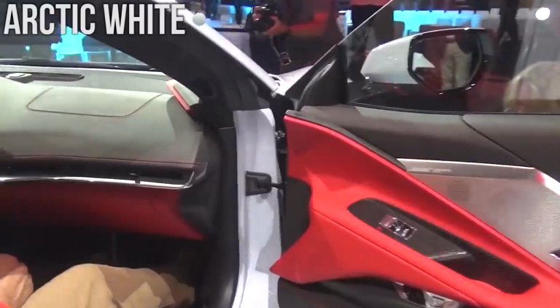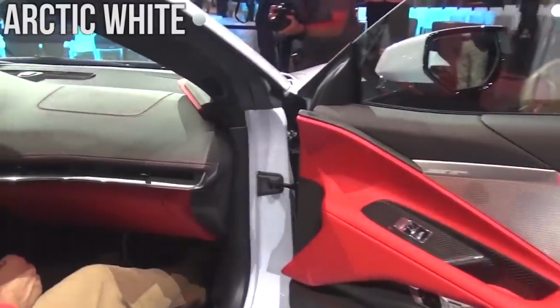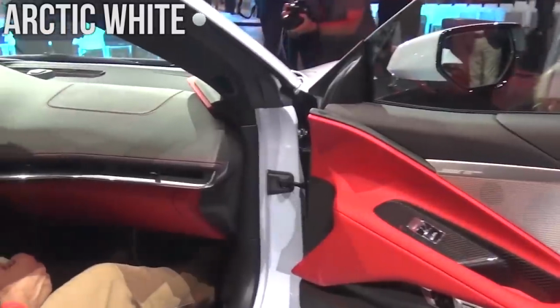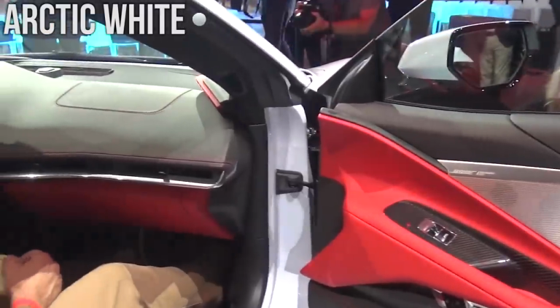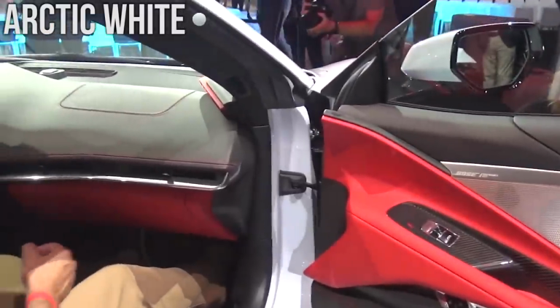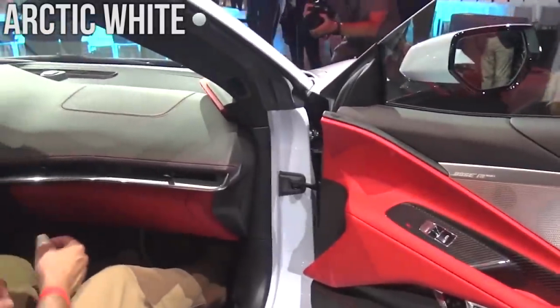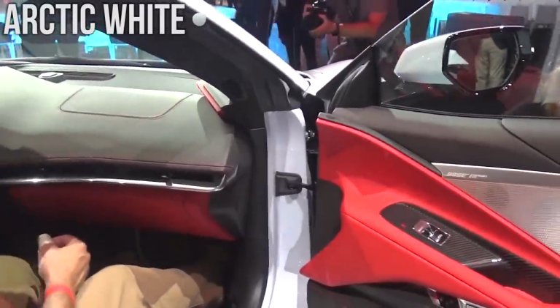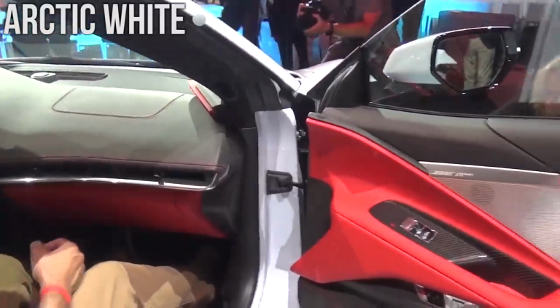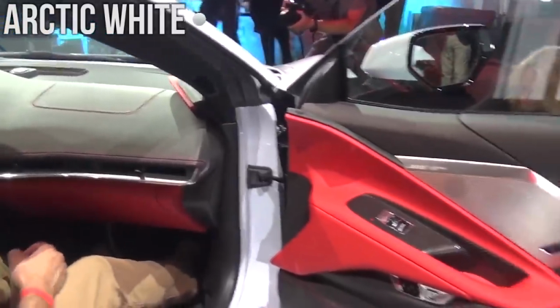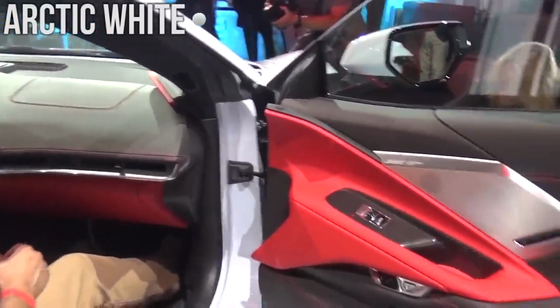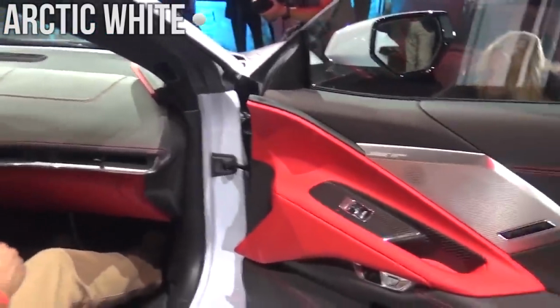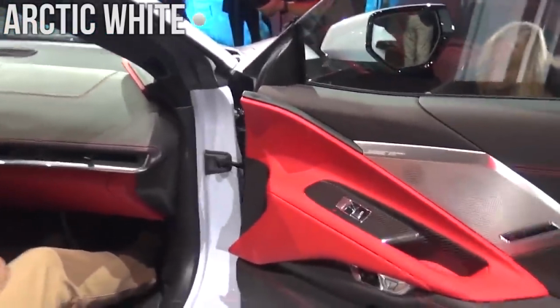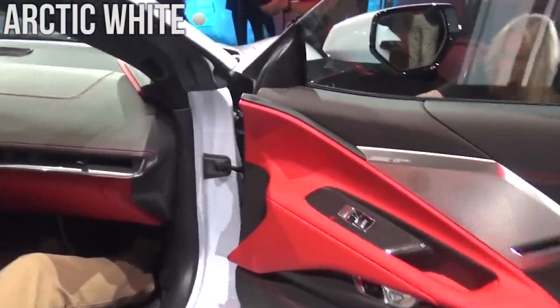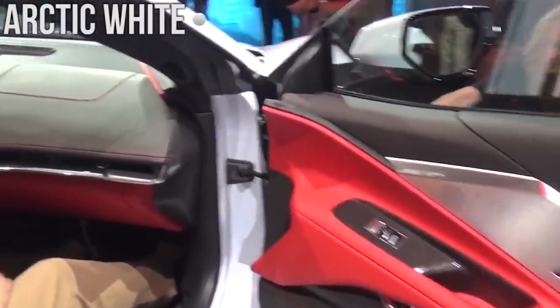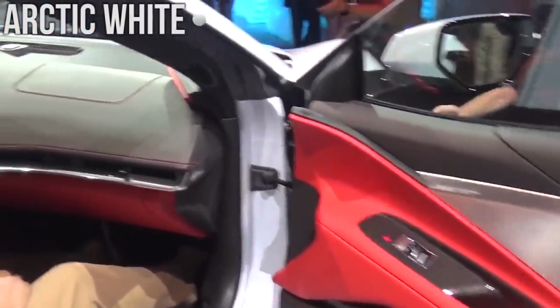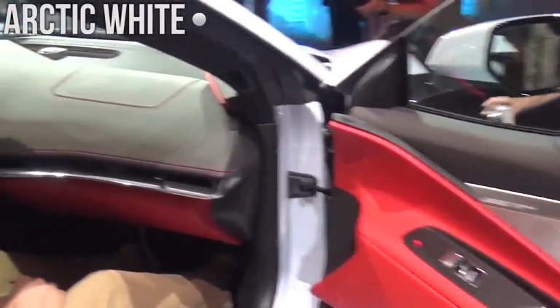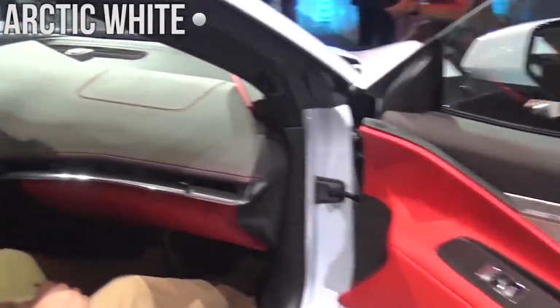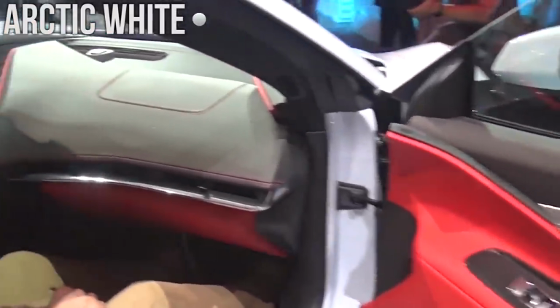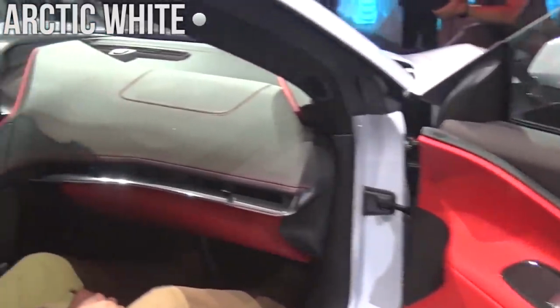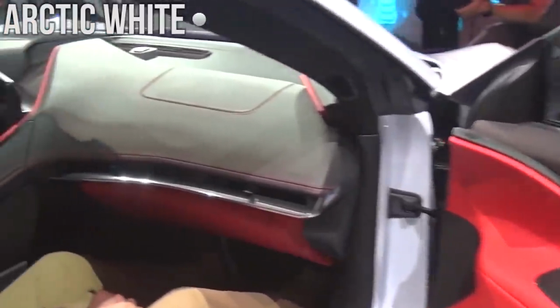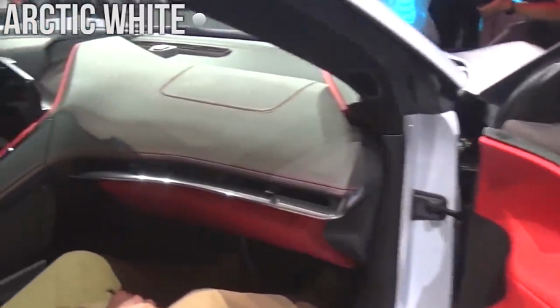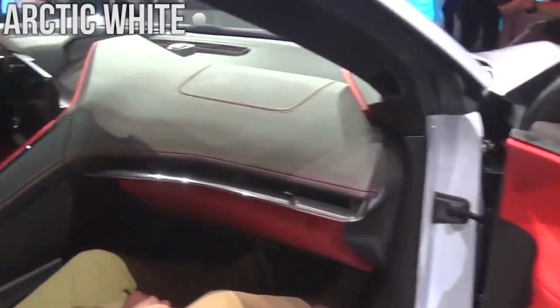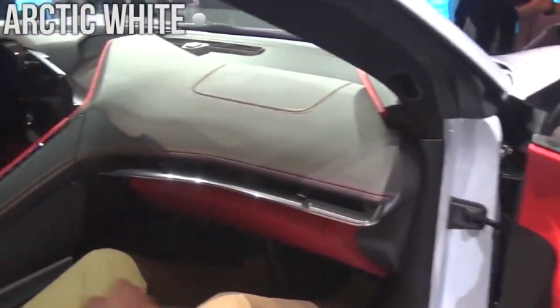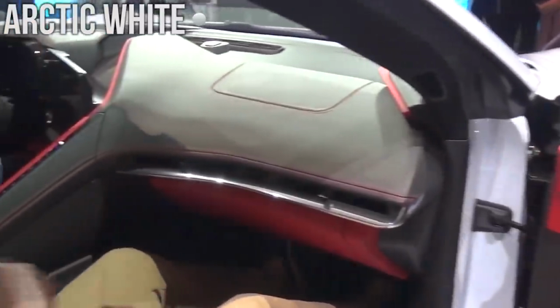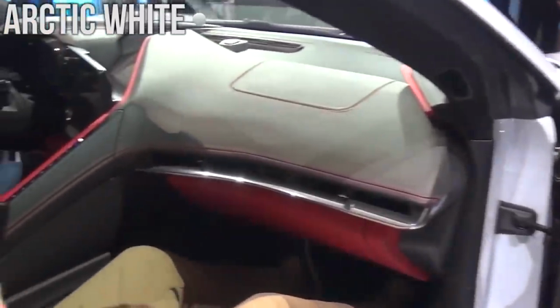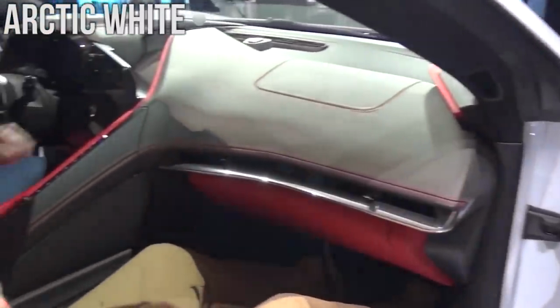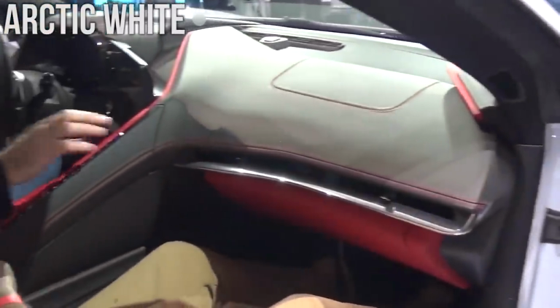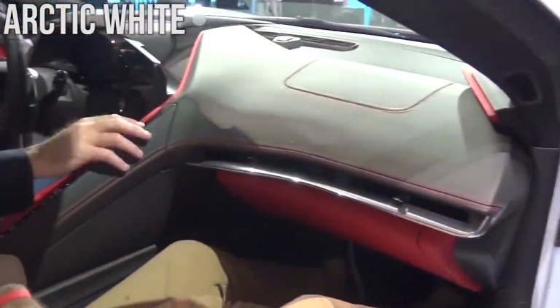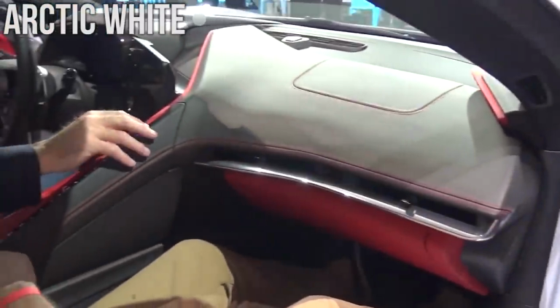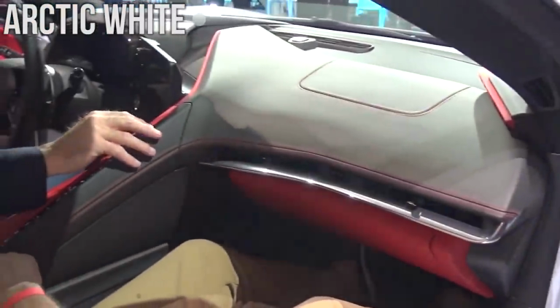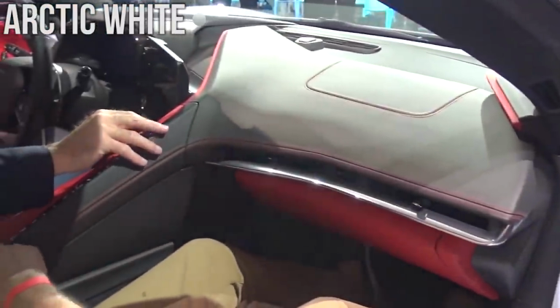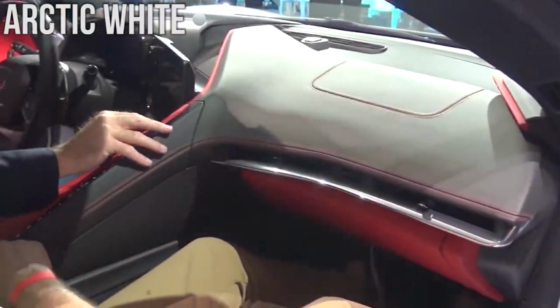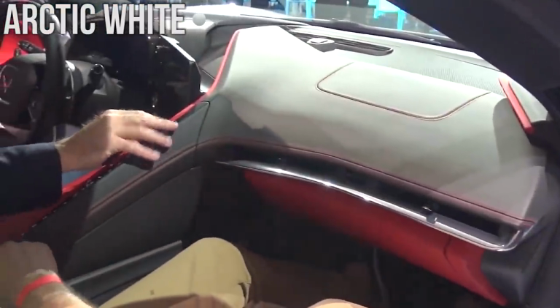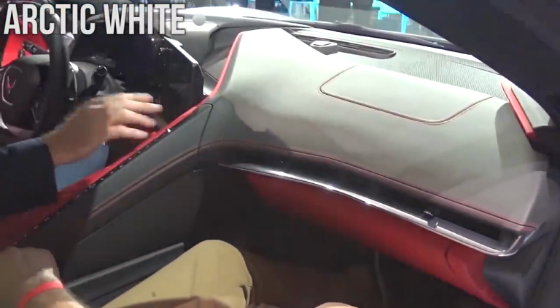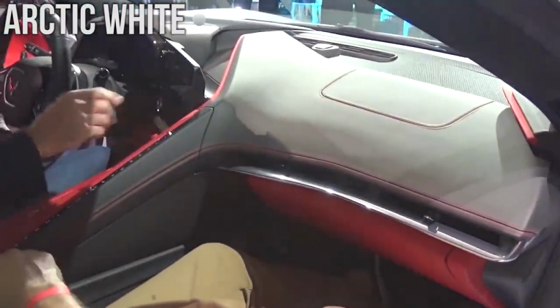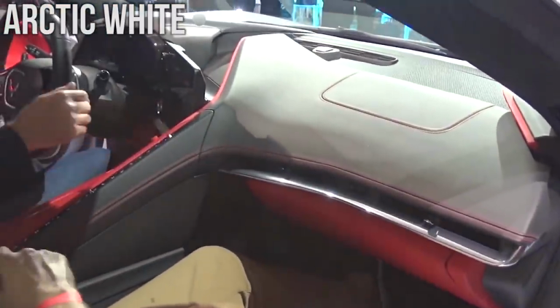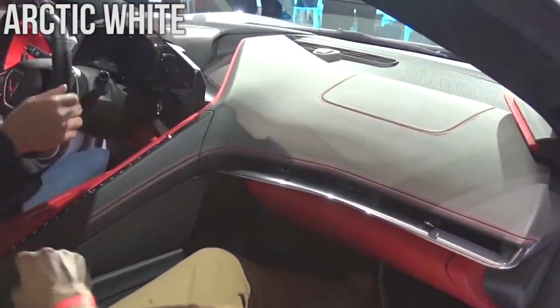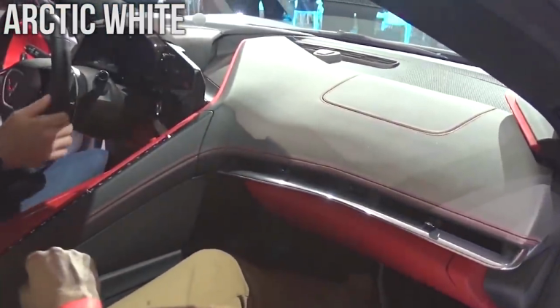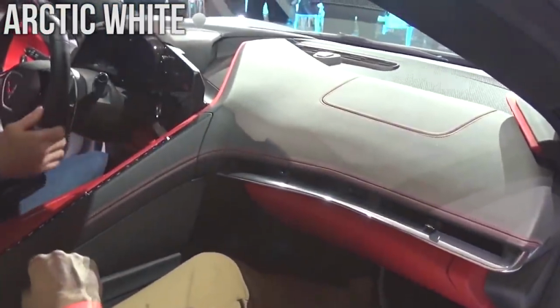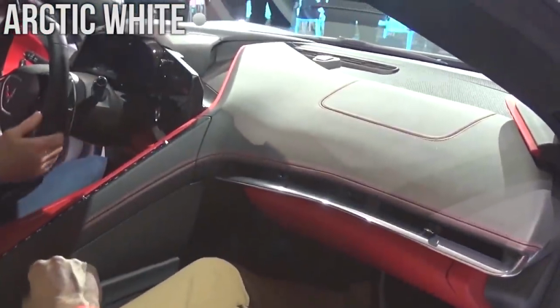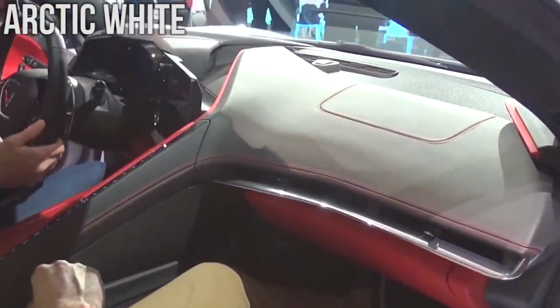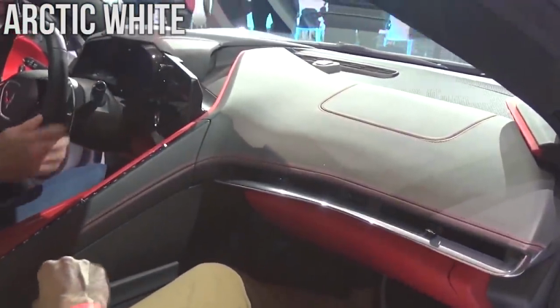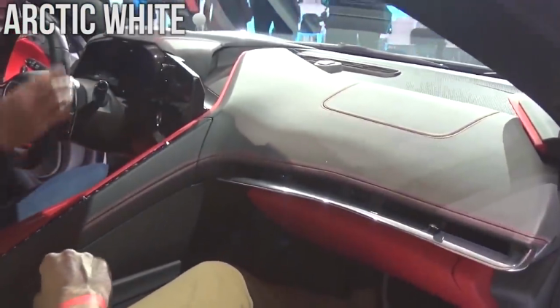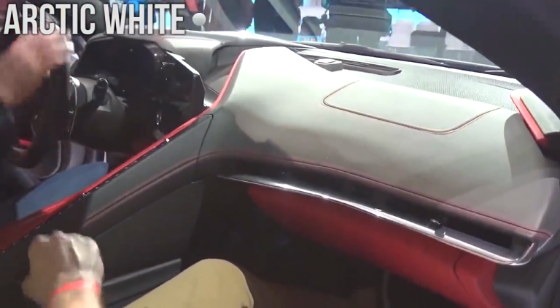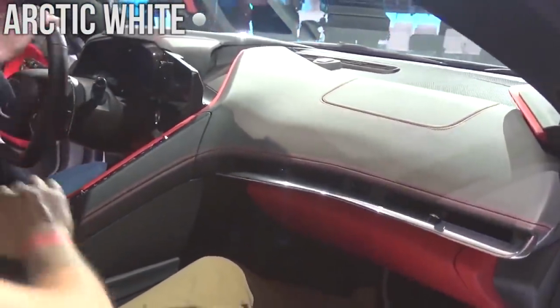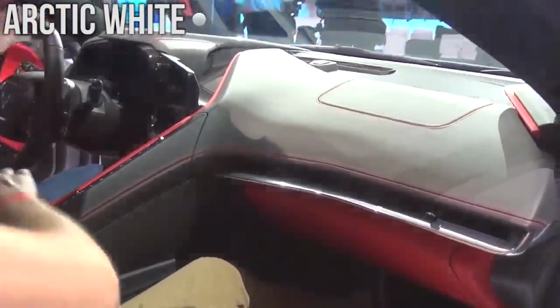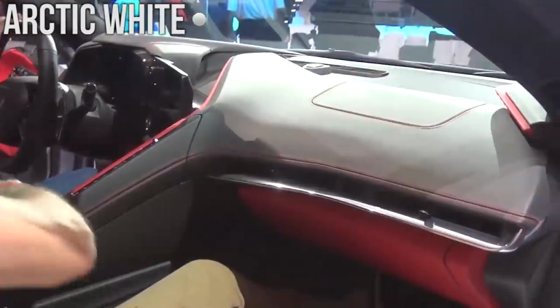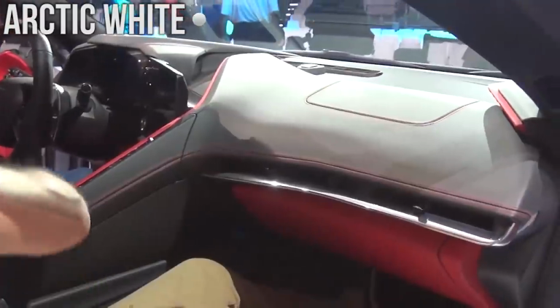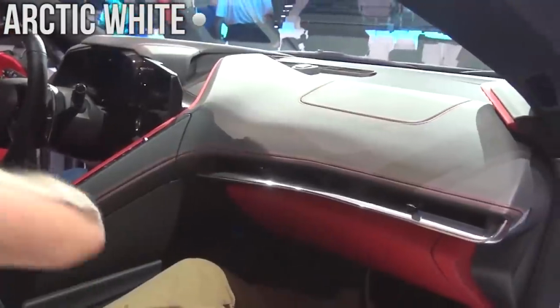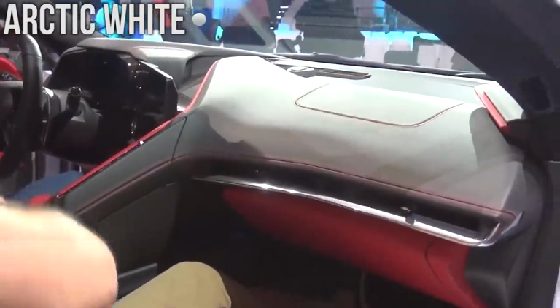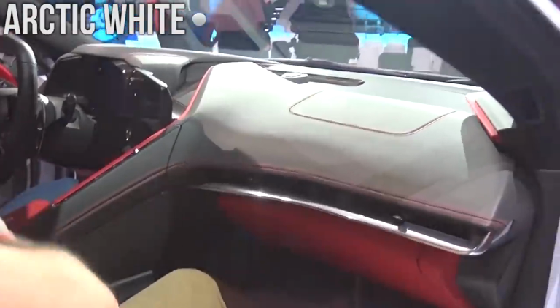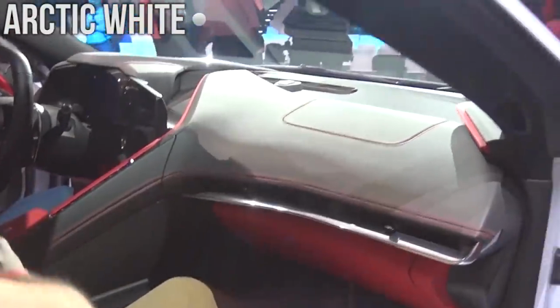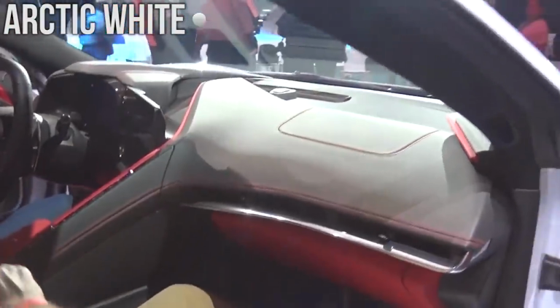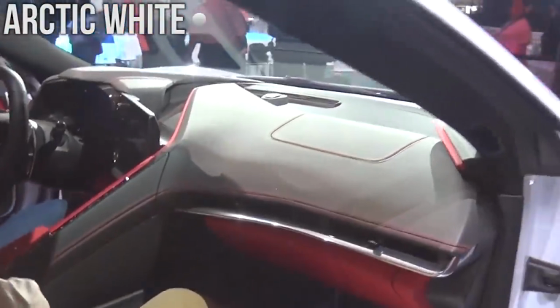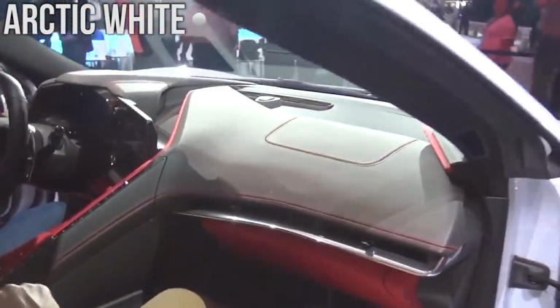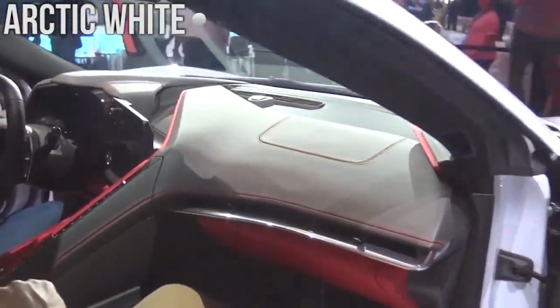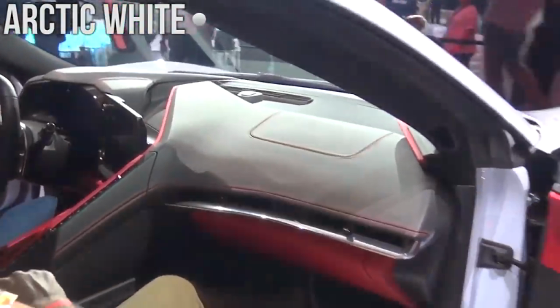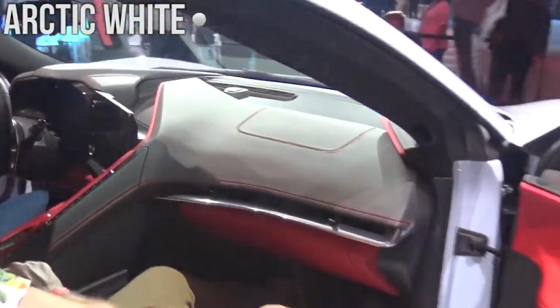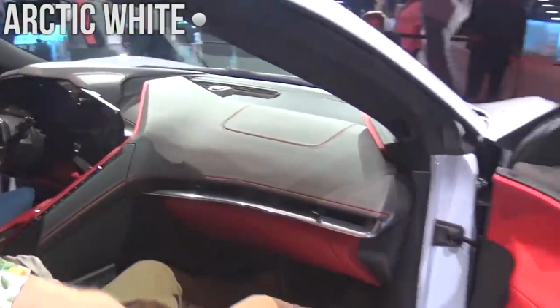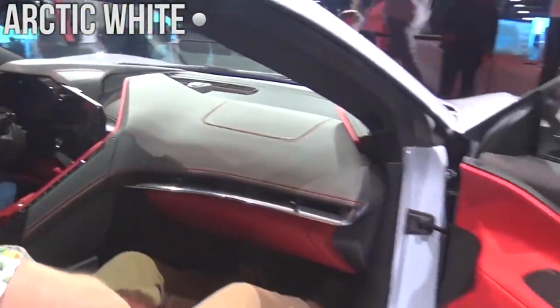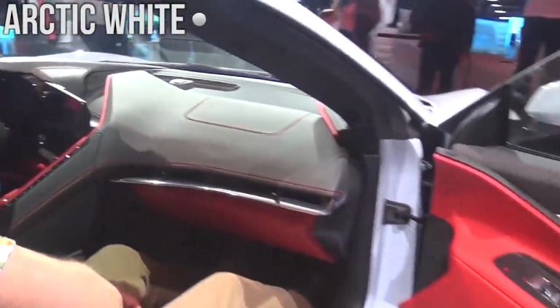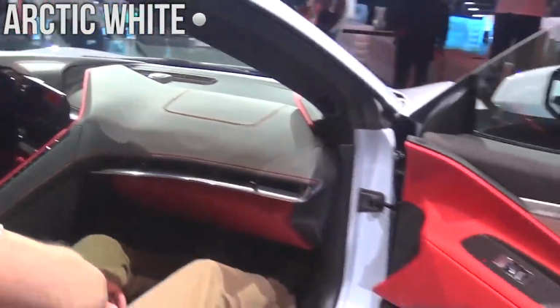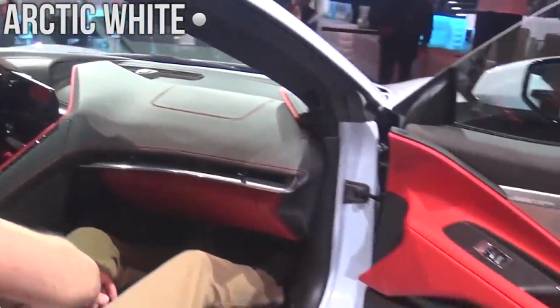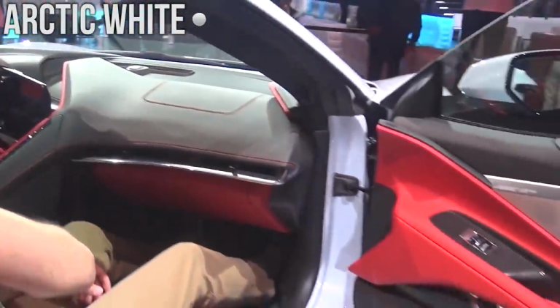This first one here is Arctic White and it was captured by Shmi over at the Corvette Reveal presentation a few weeks back.